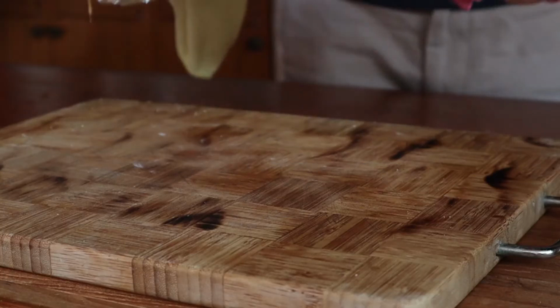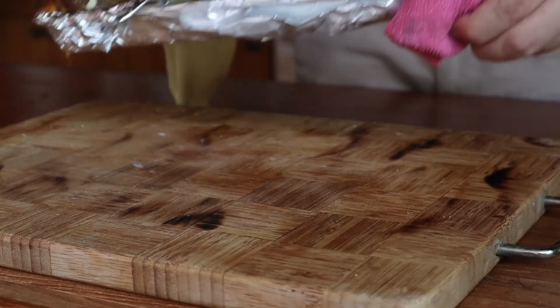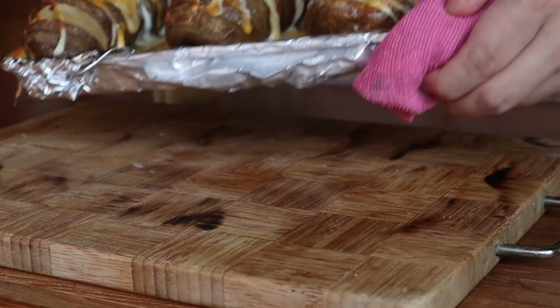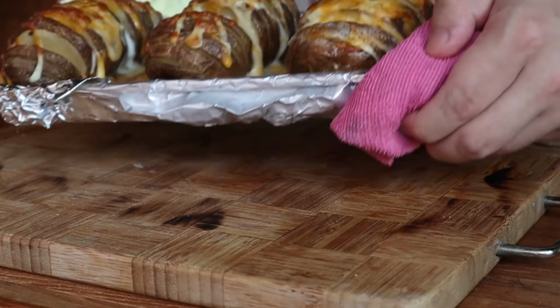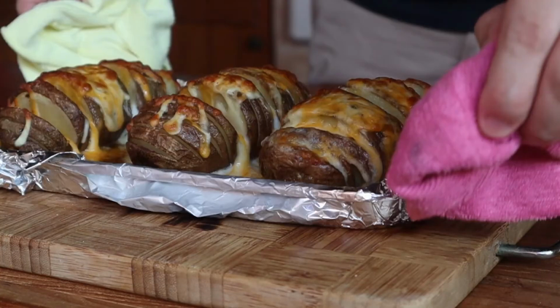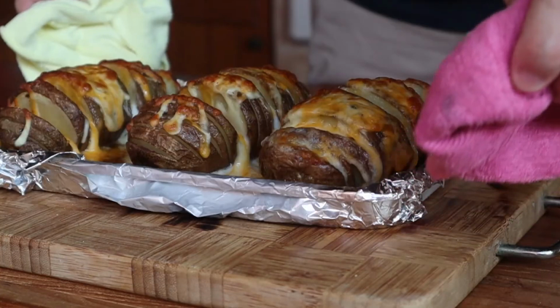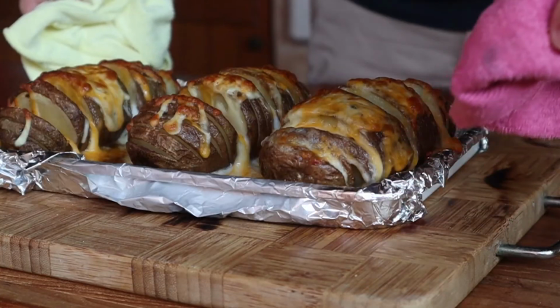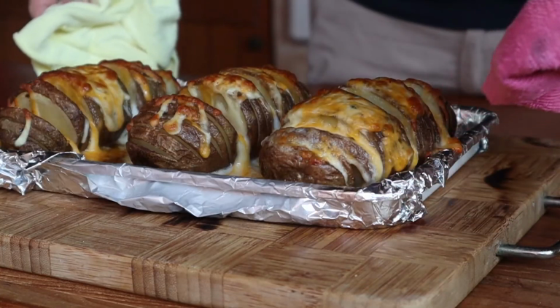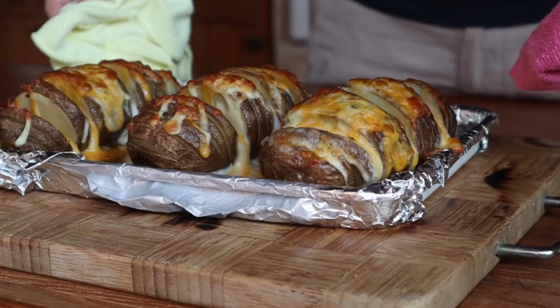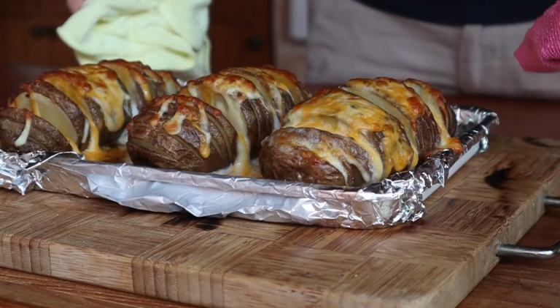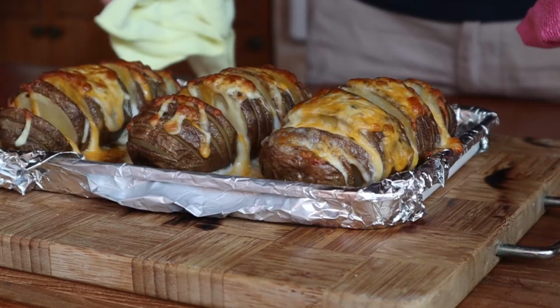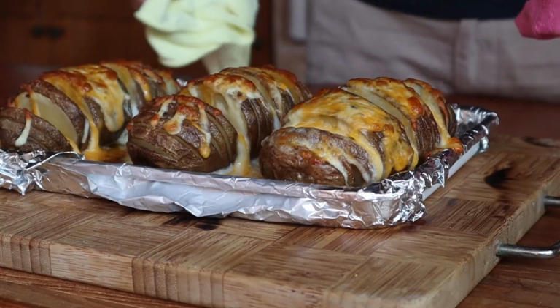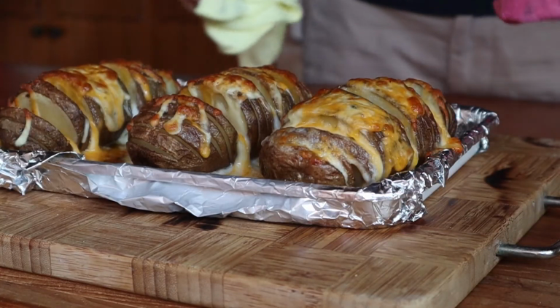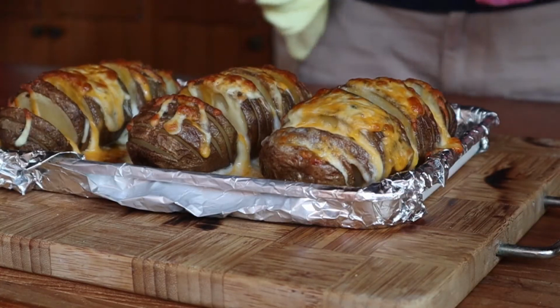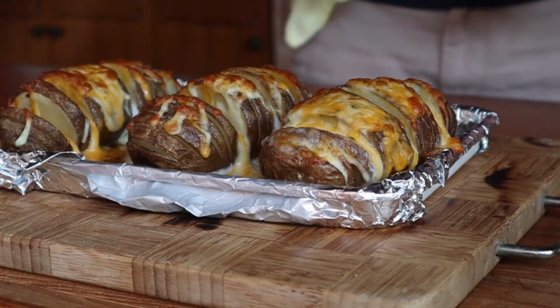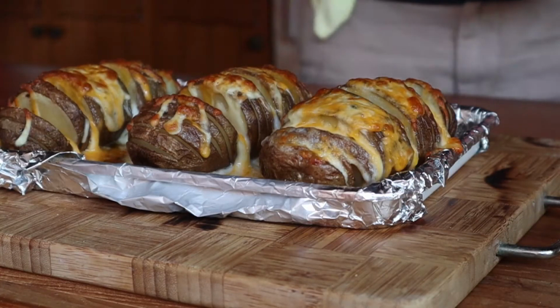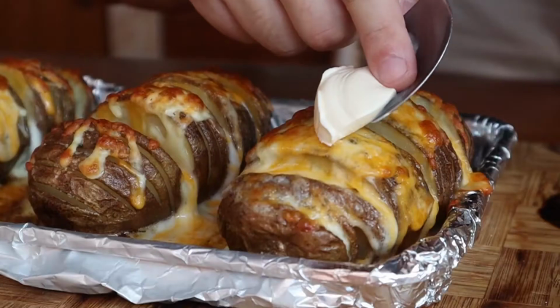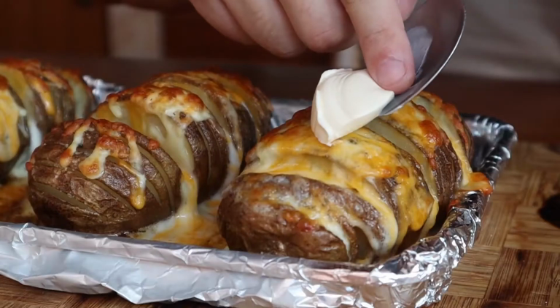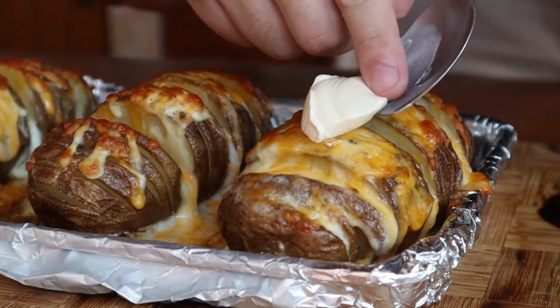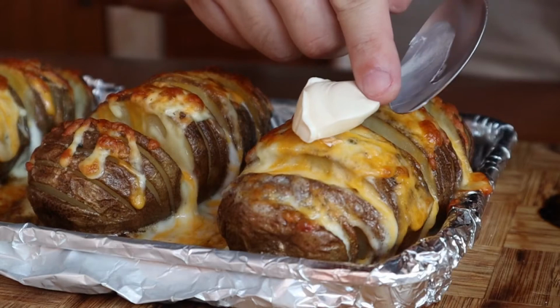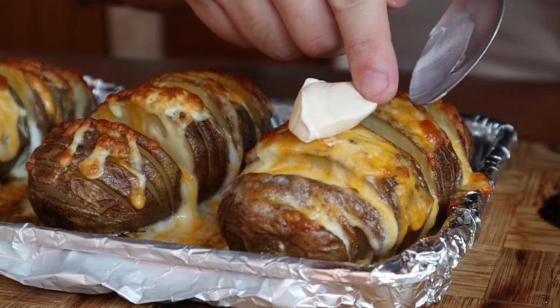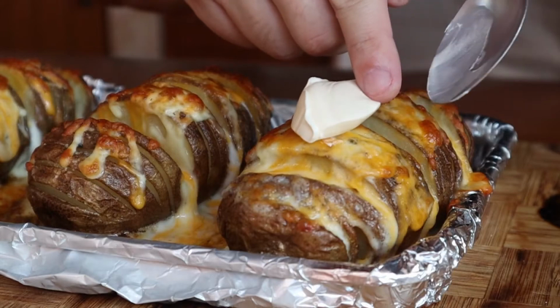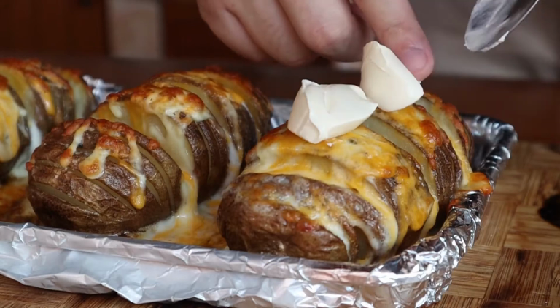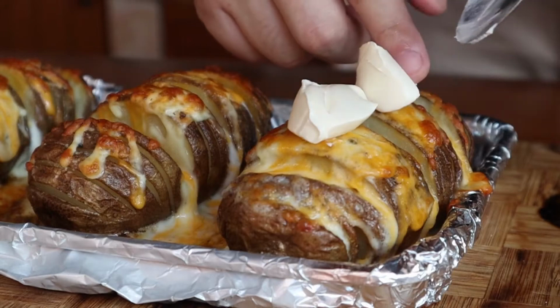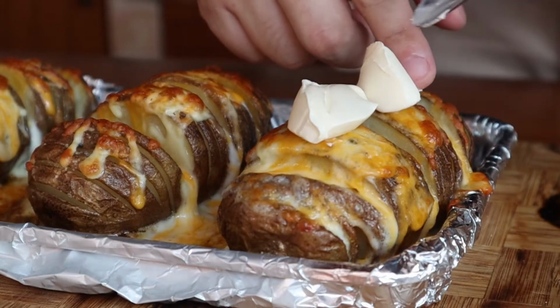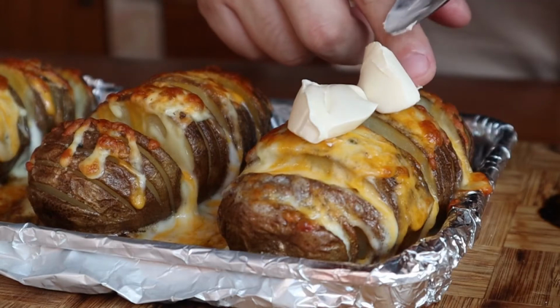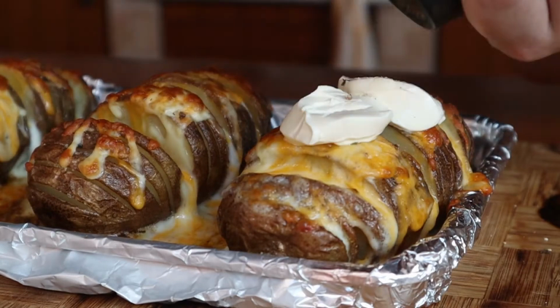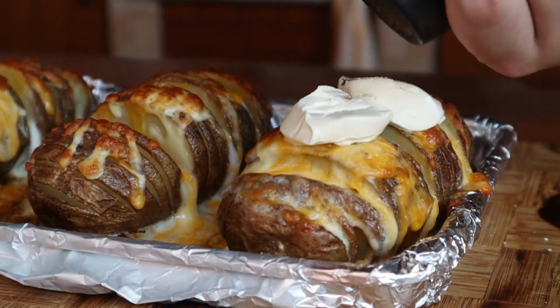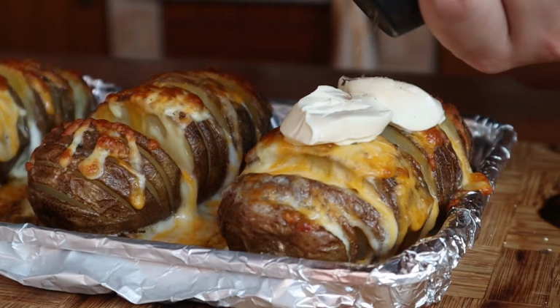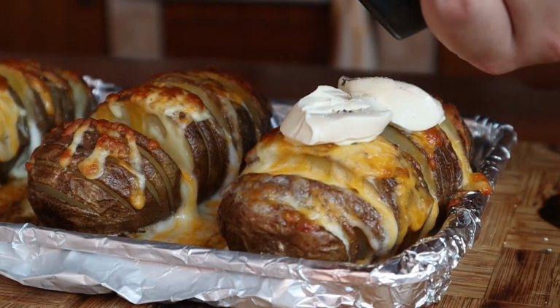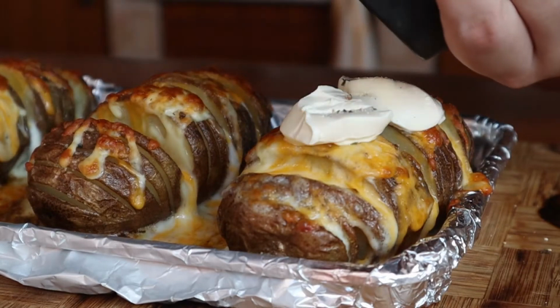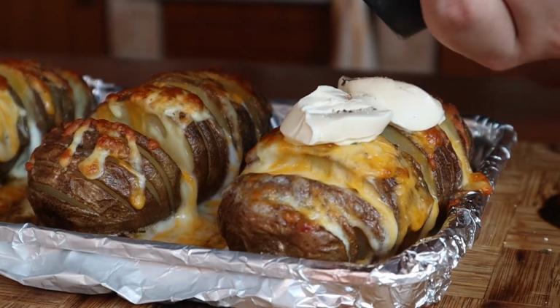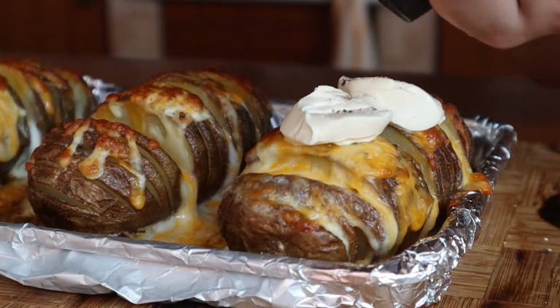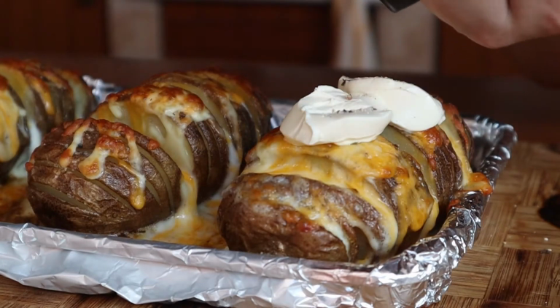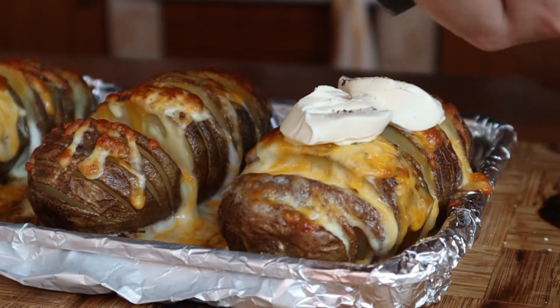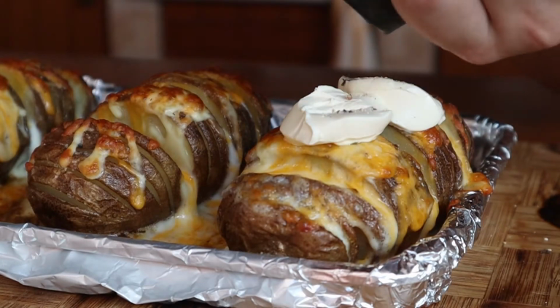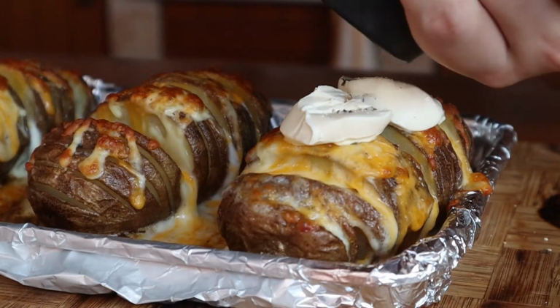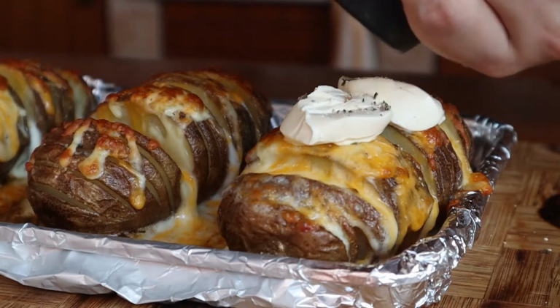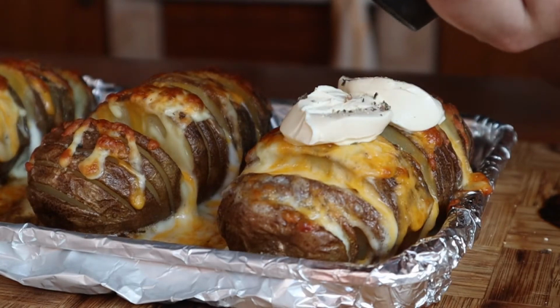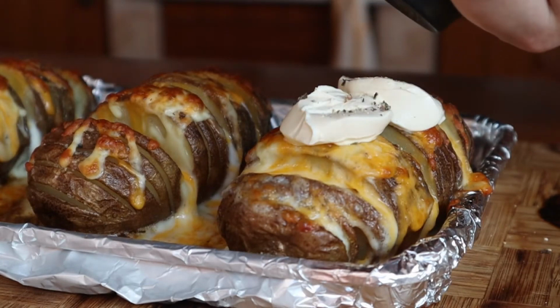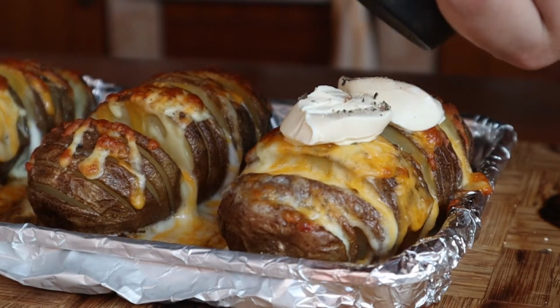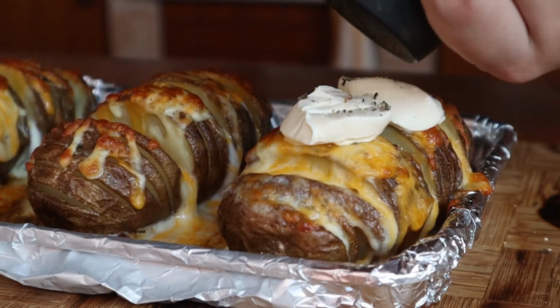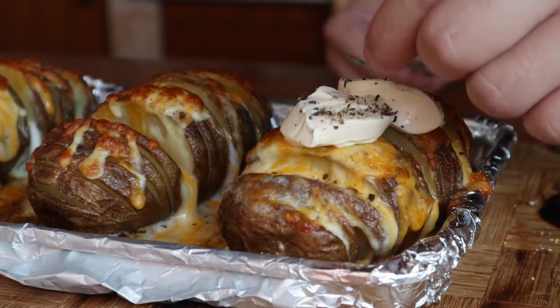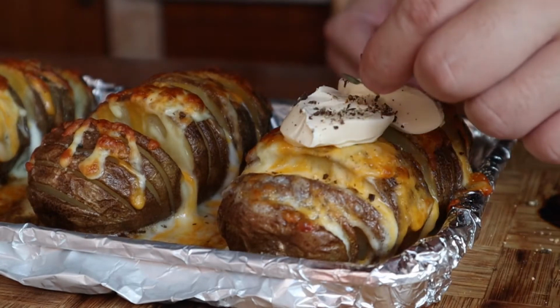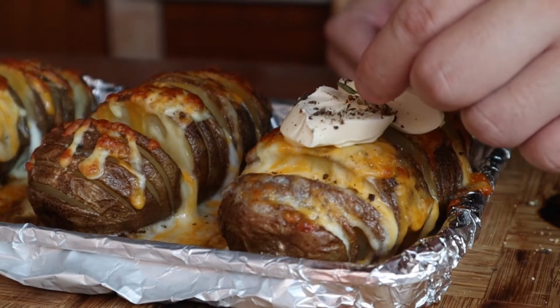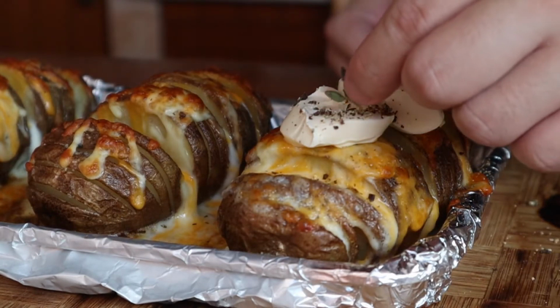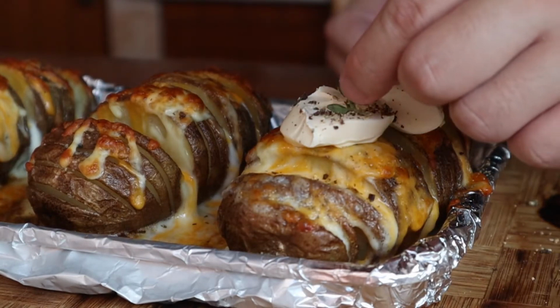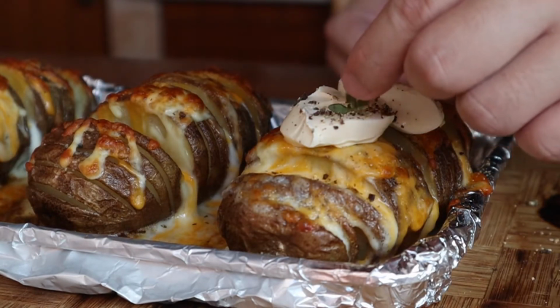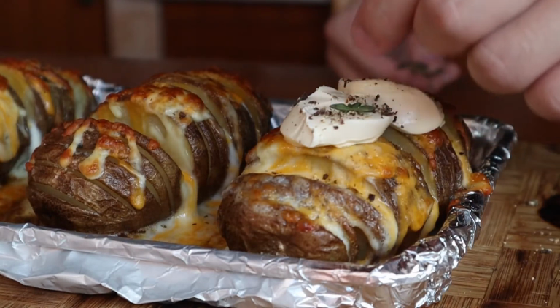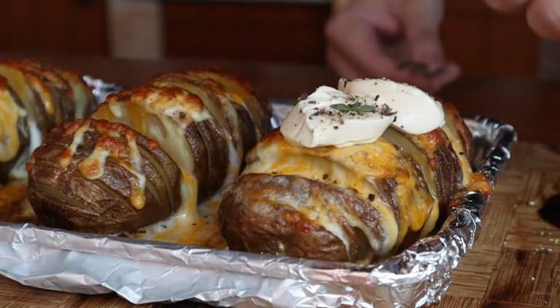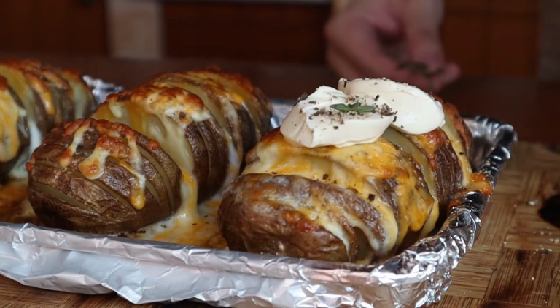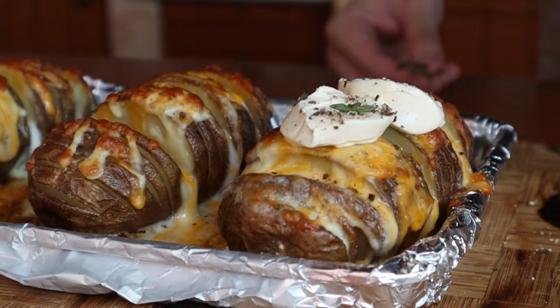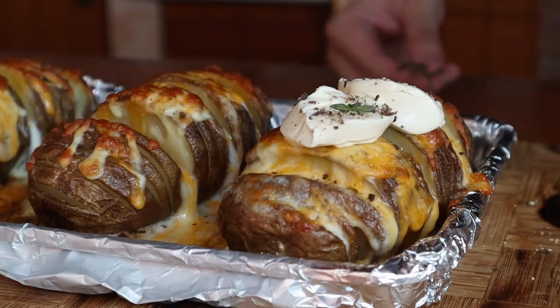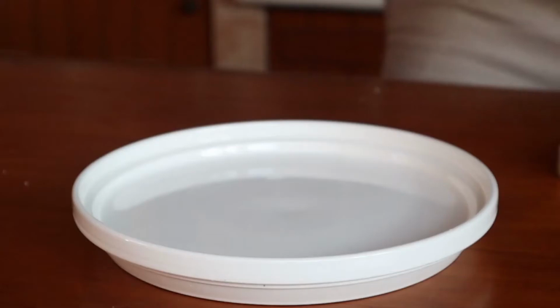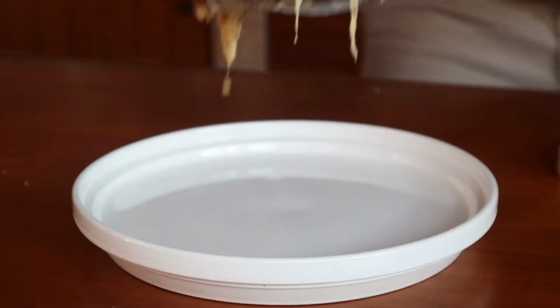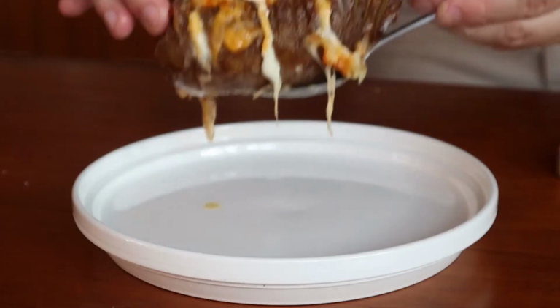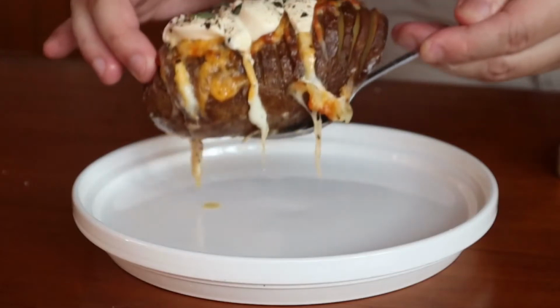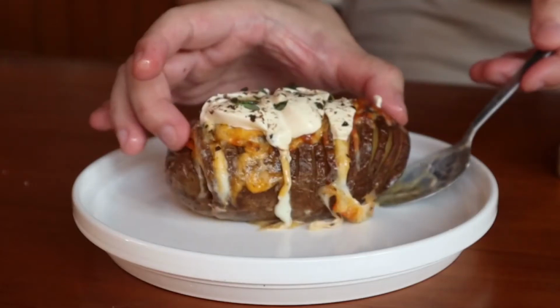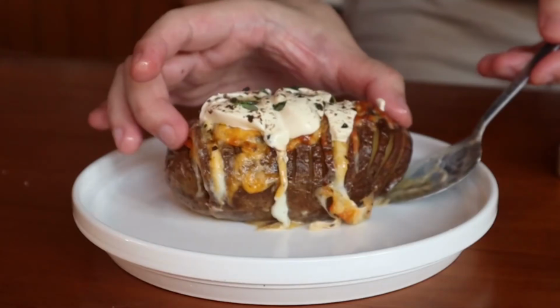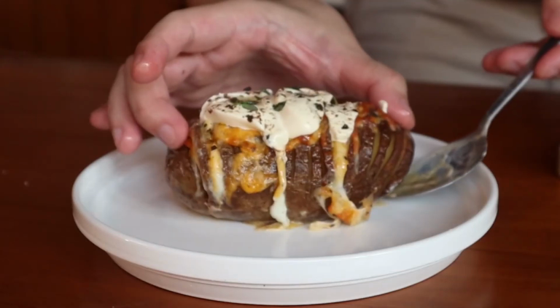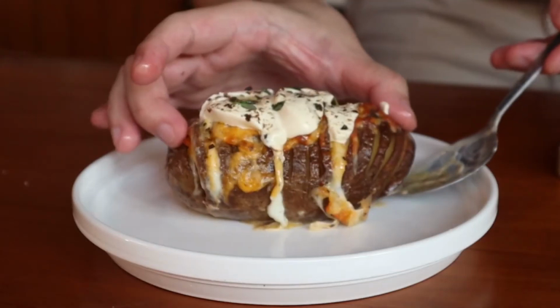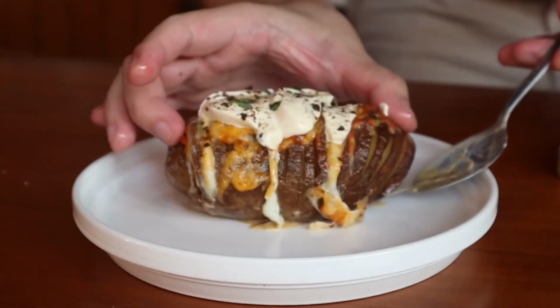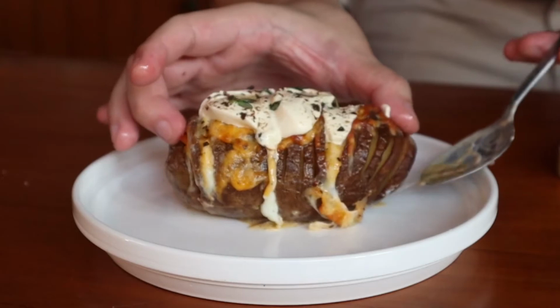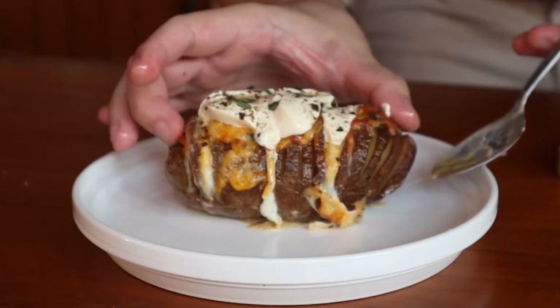Remove it, let it cool for a minute or two, and top it with some sour cream, some fresh black pepper, and maybe some thyme. Serve it up and enjoy!